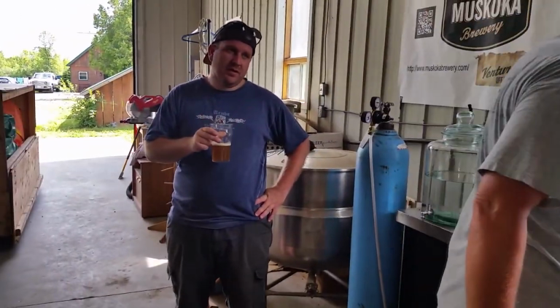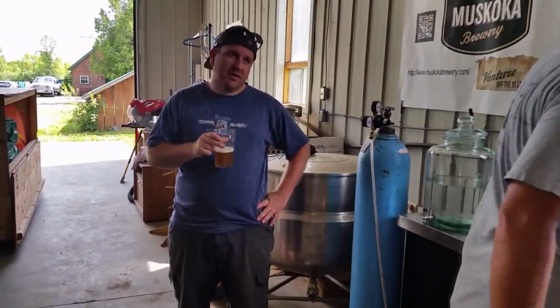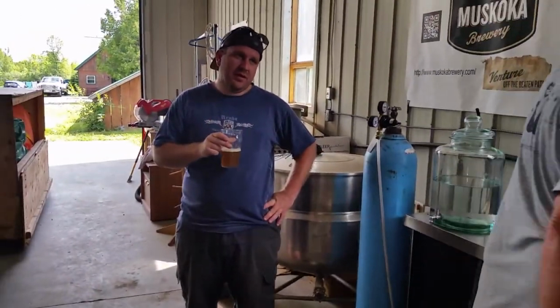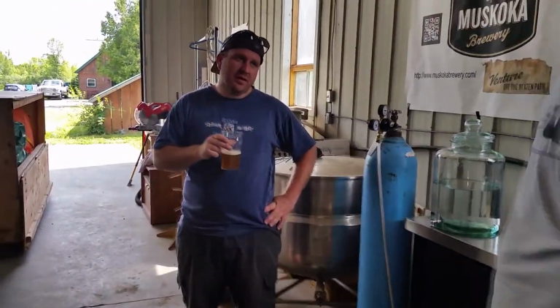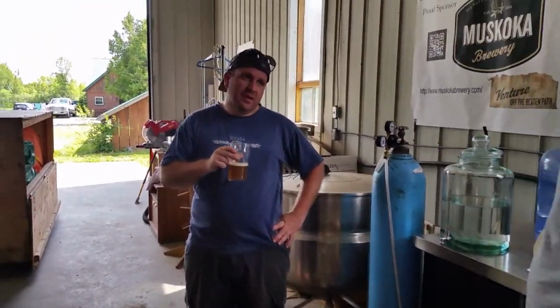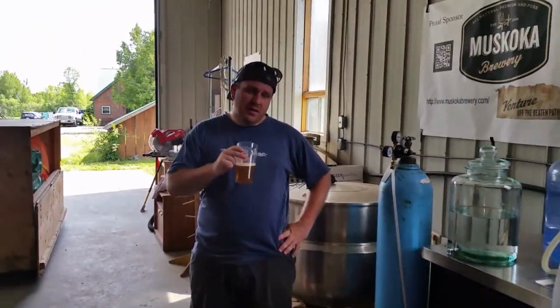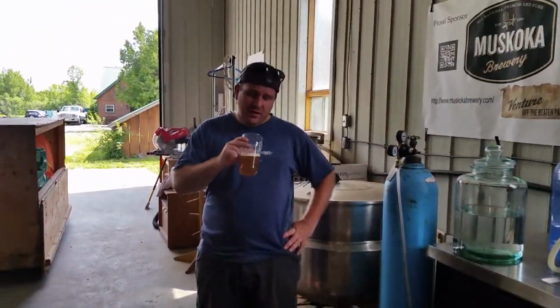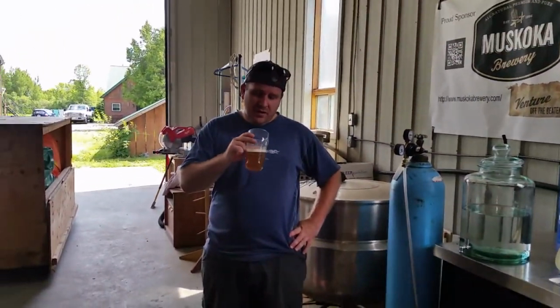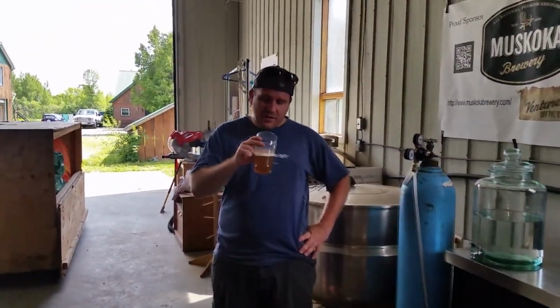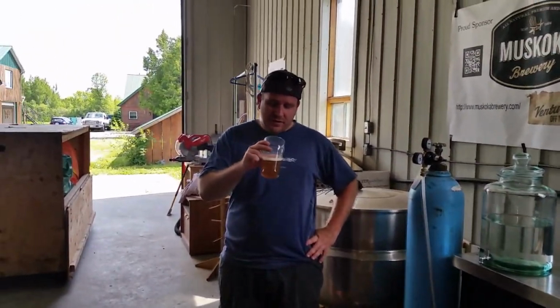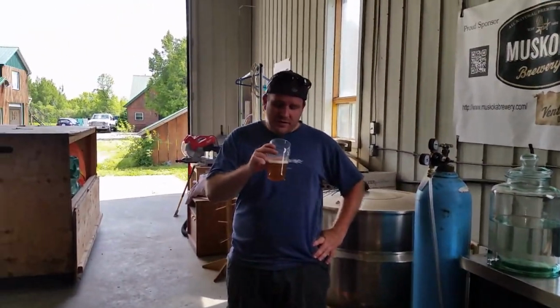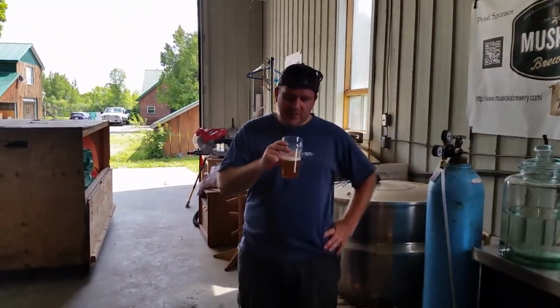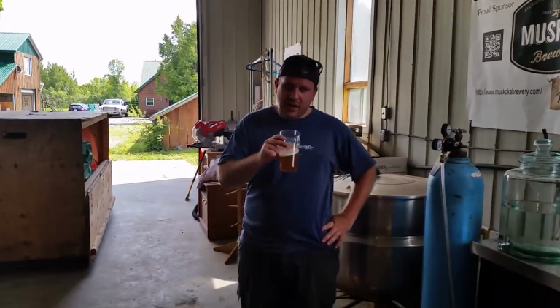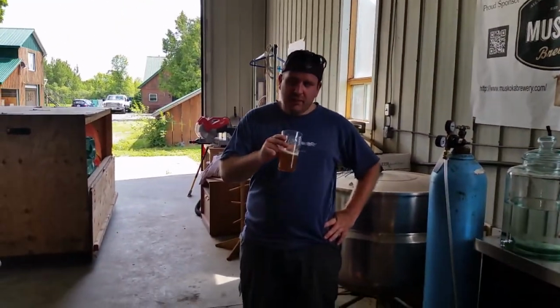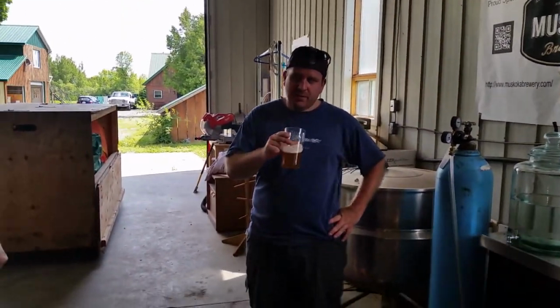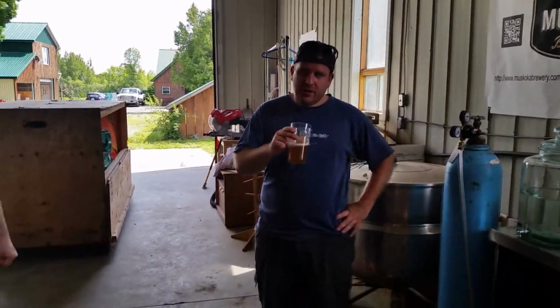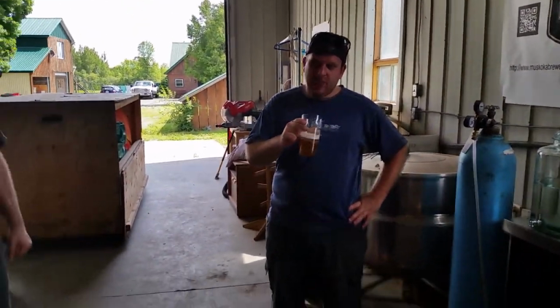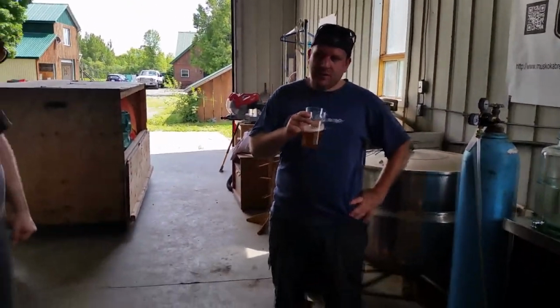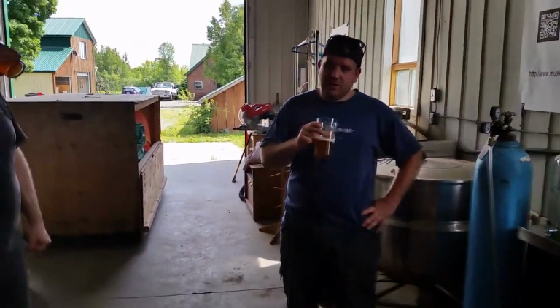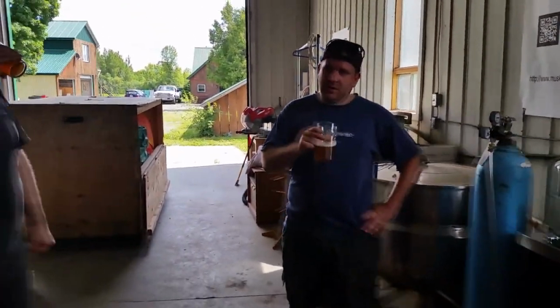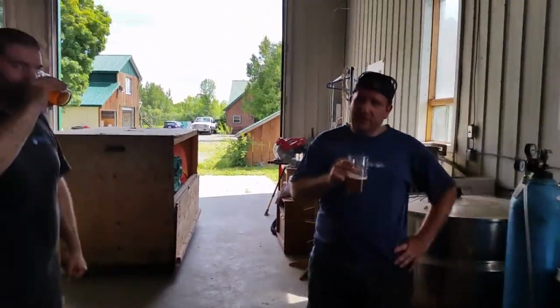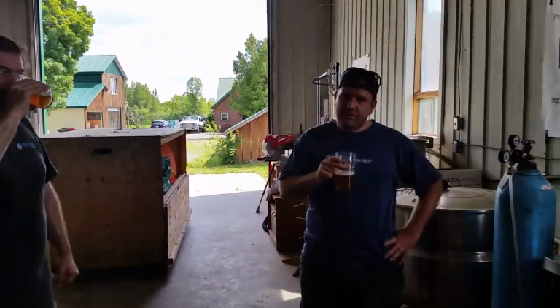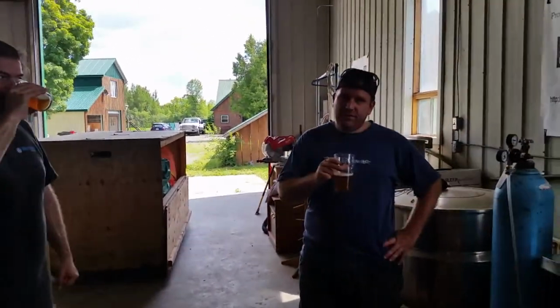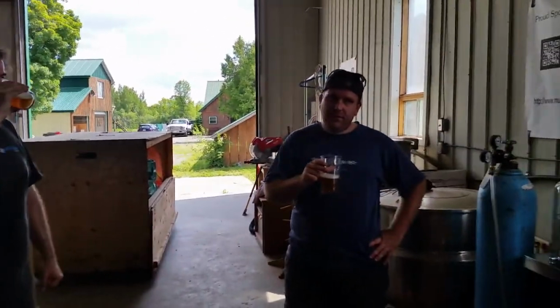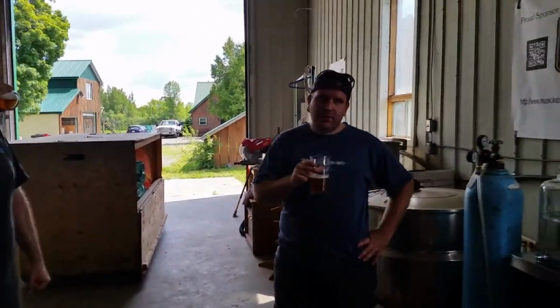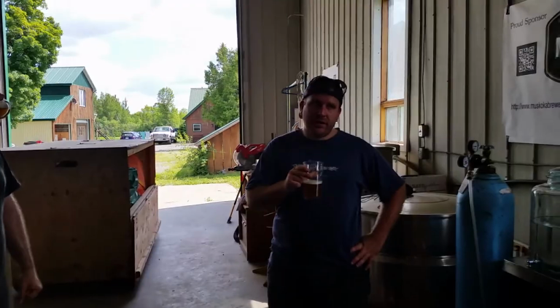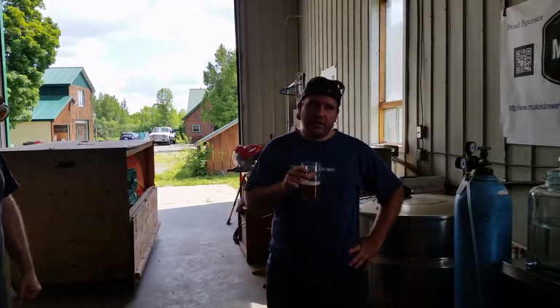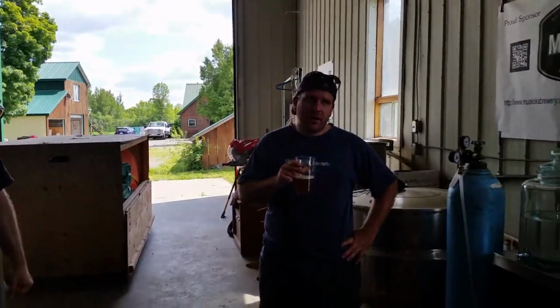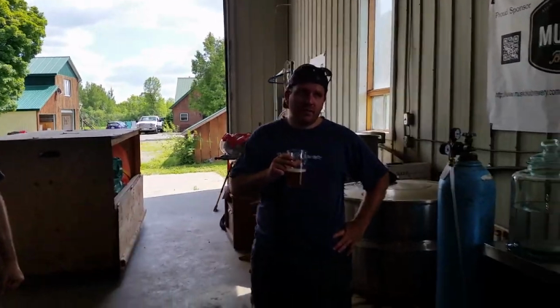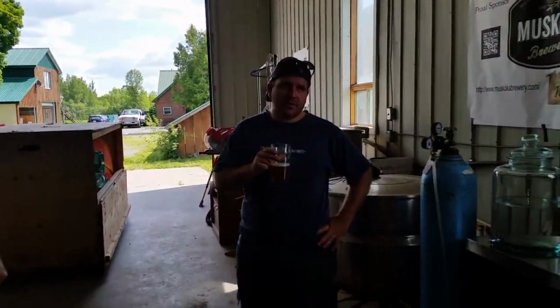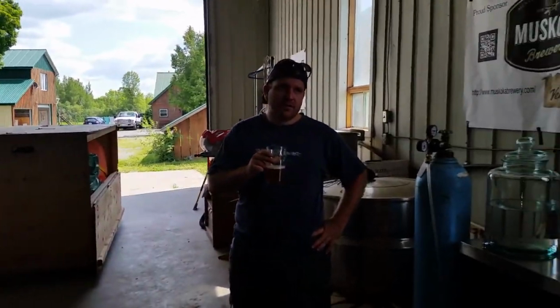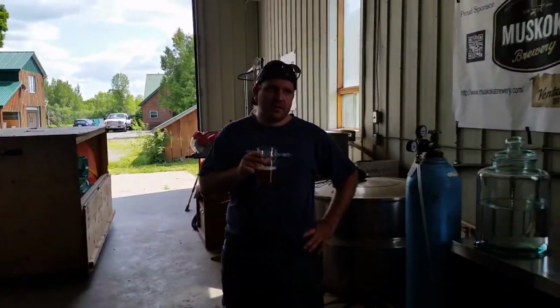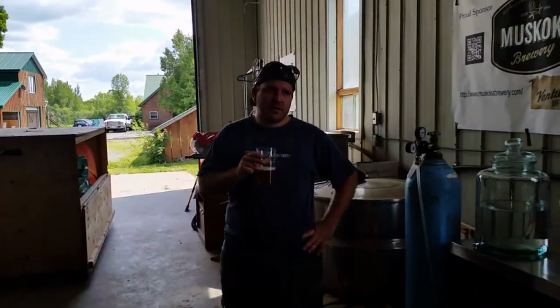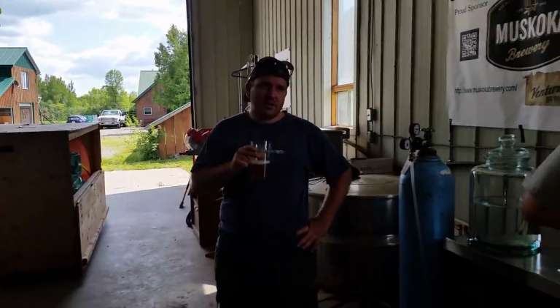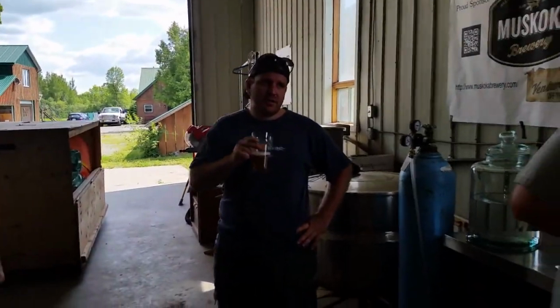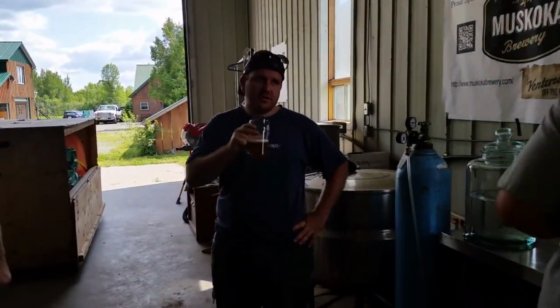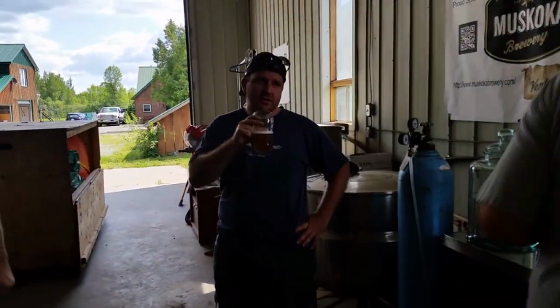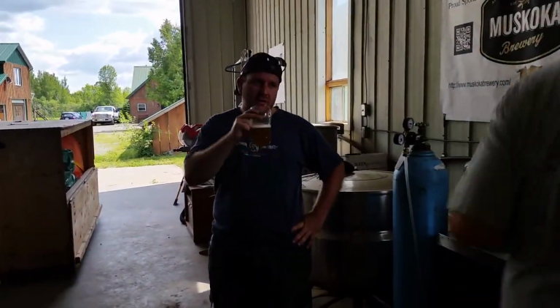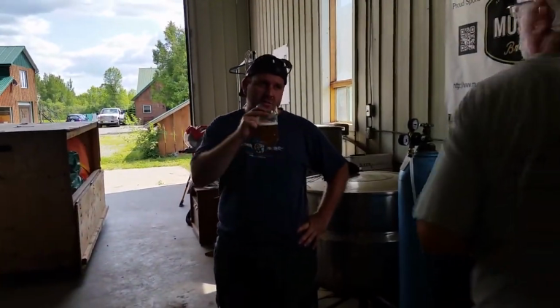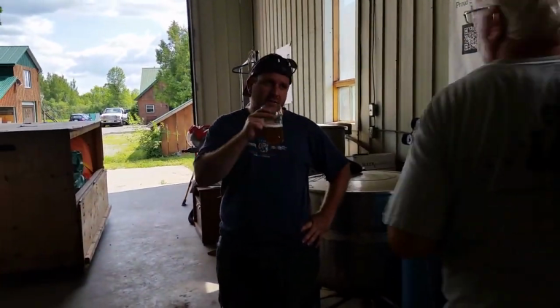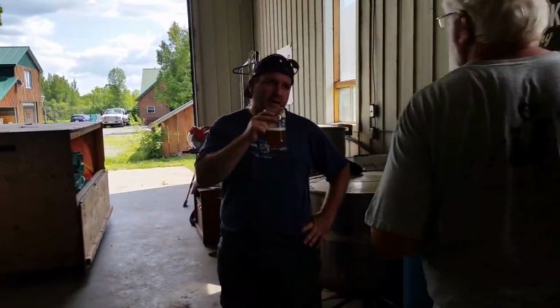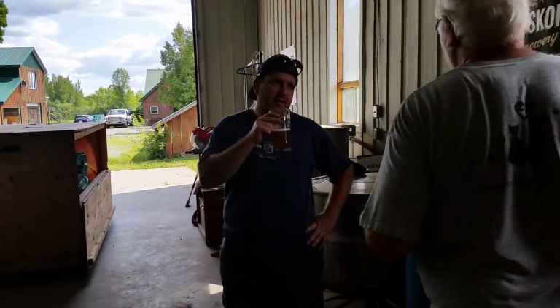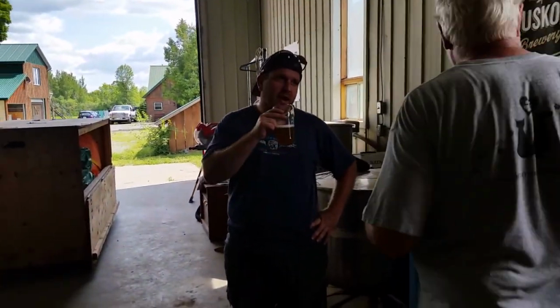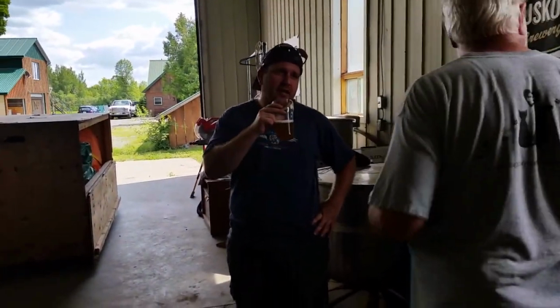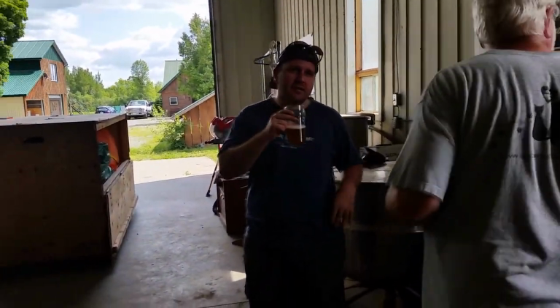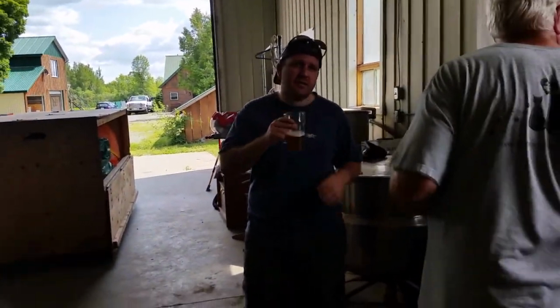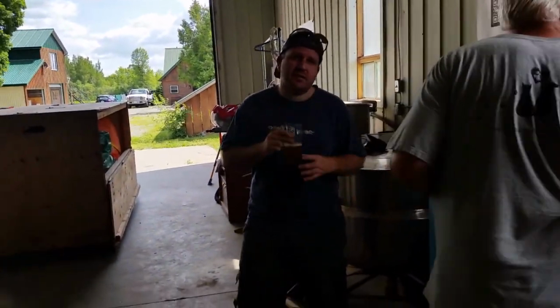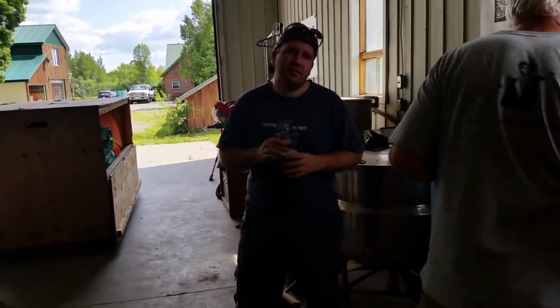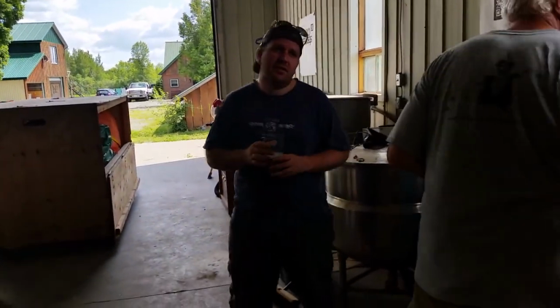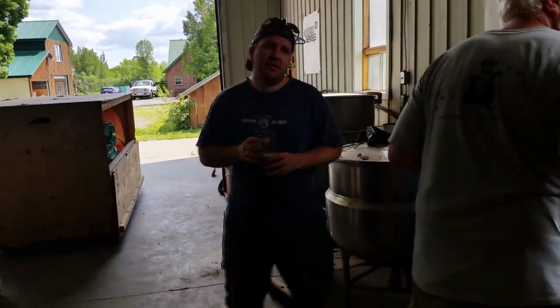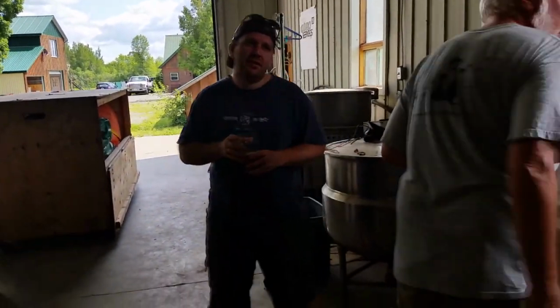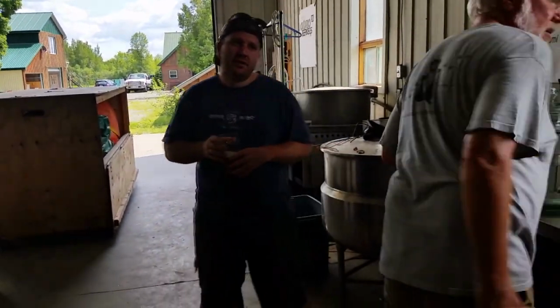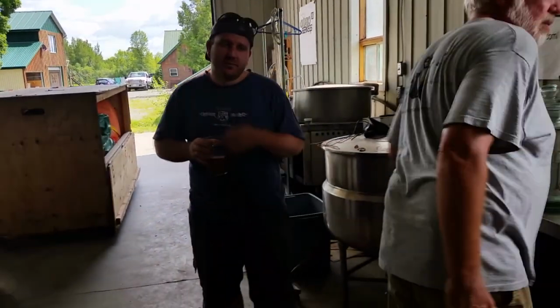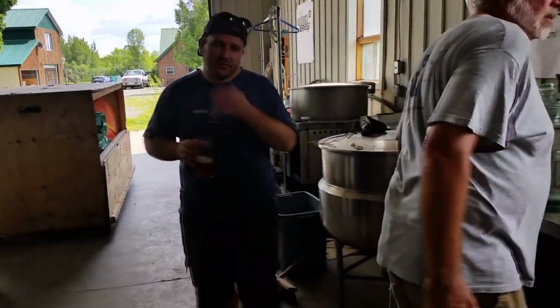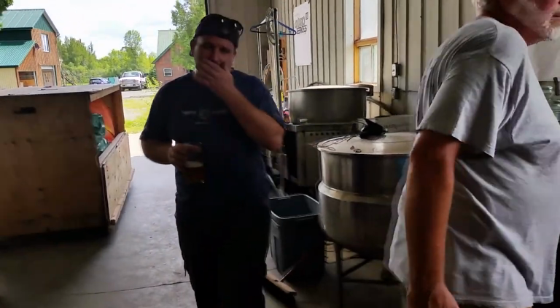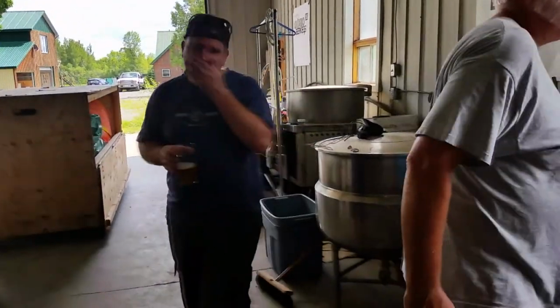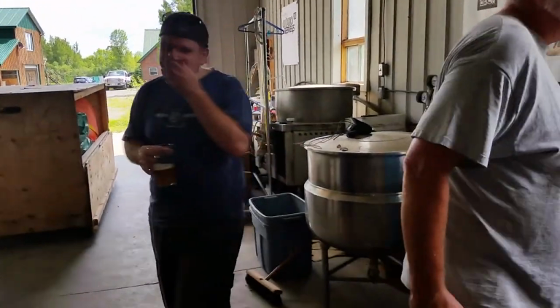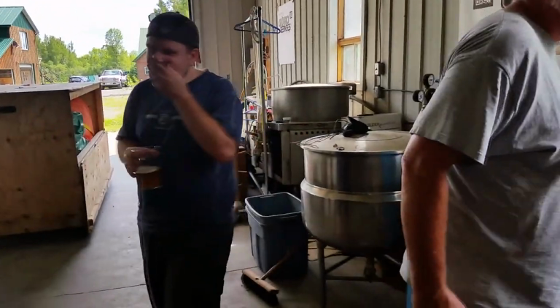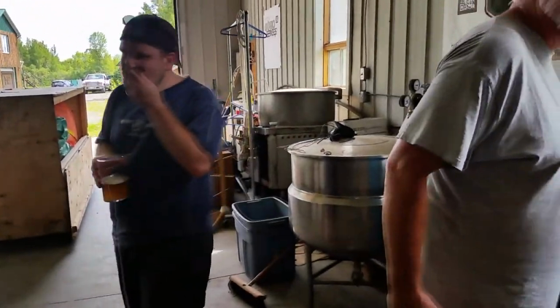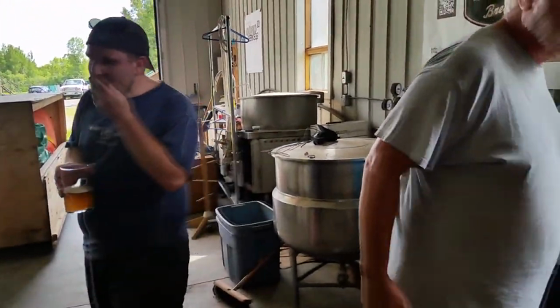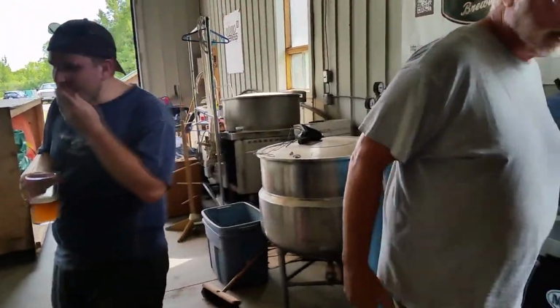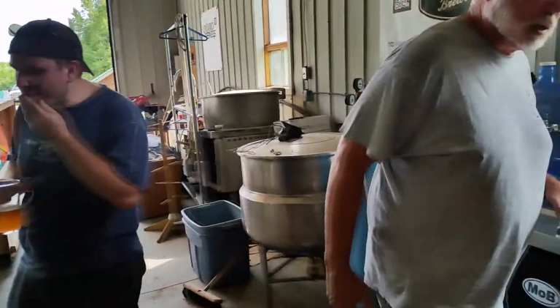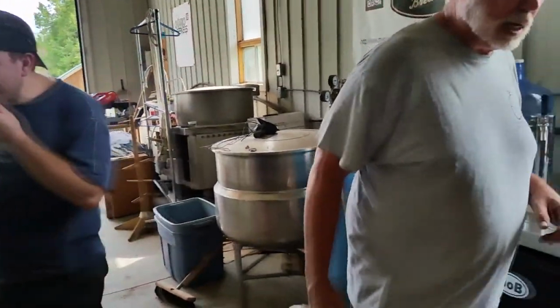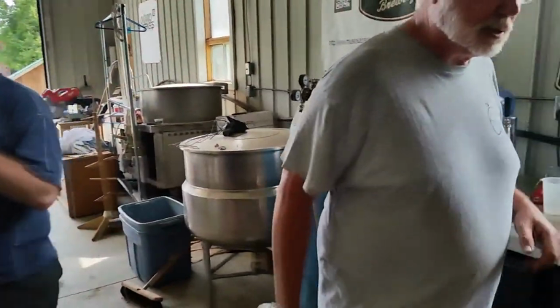I put in, I think, 40 grams of Citra. That's a really nice beer. Awesome - congratulations!